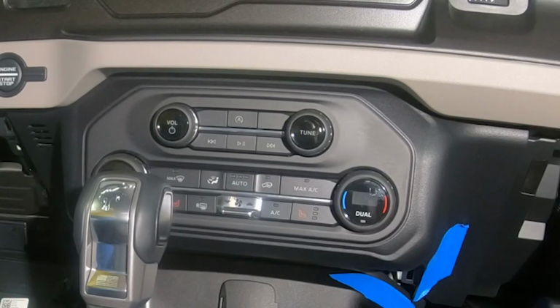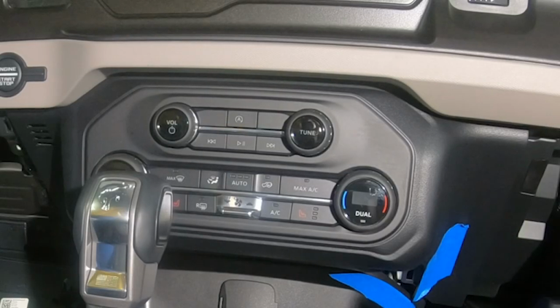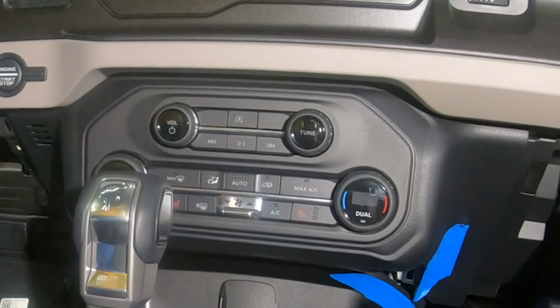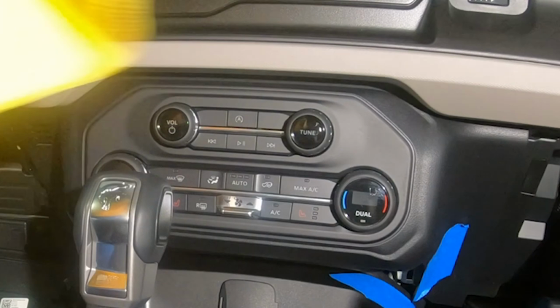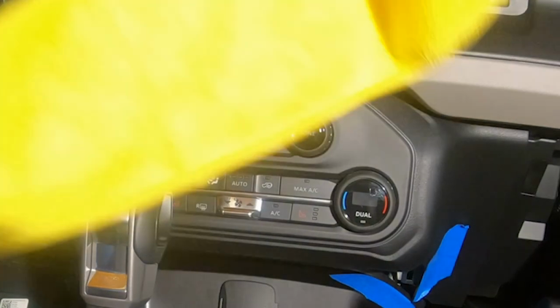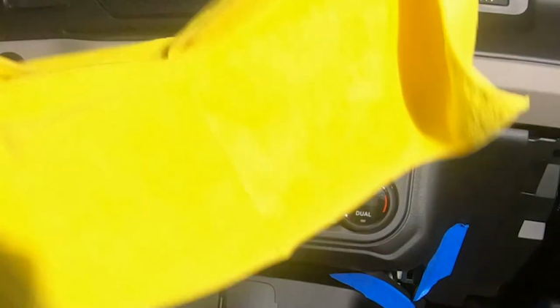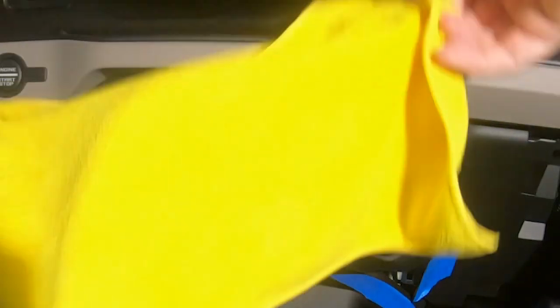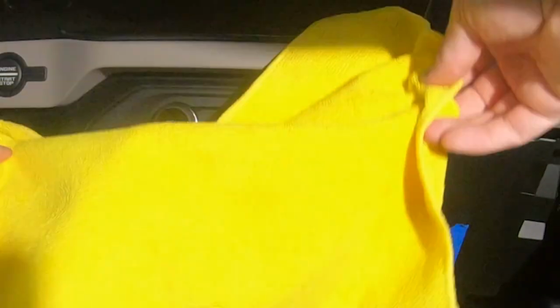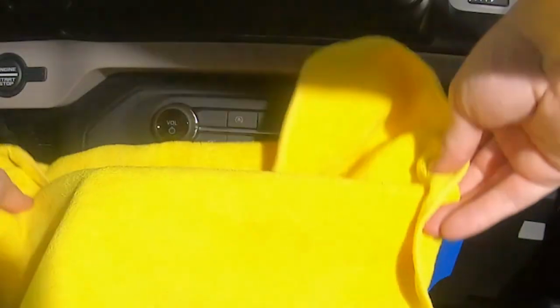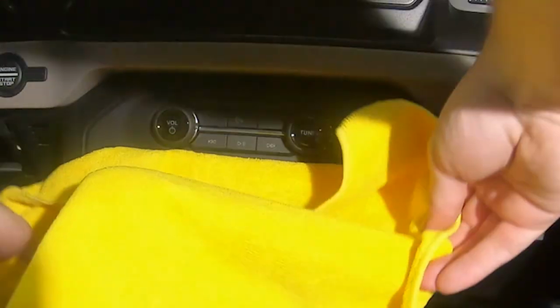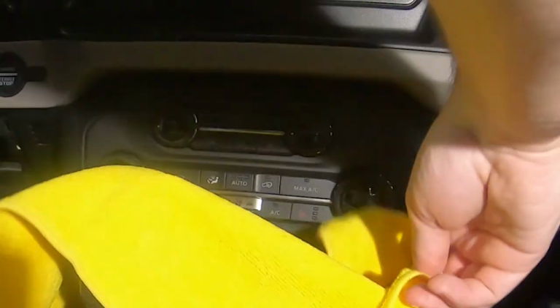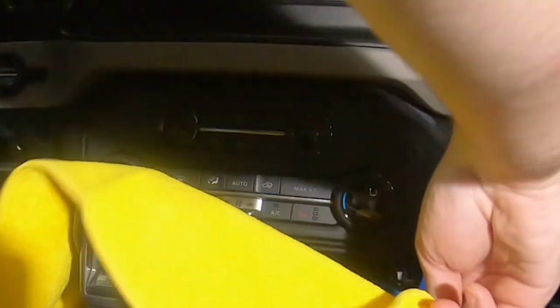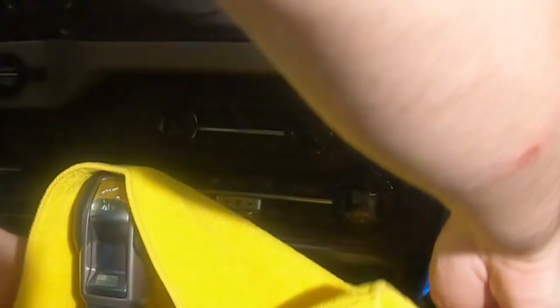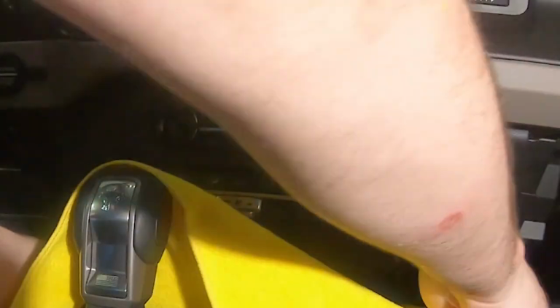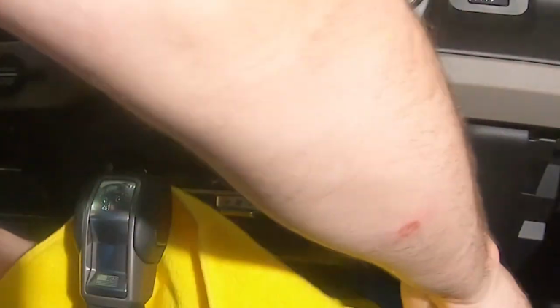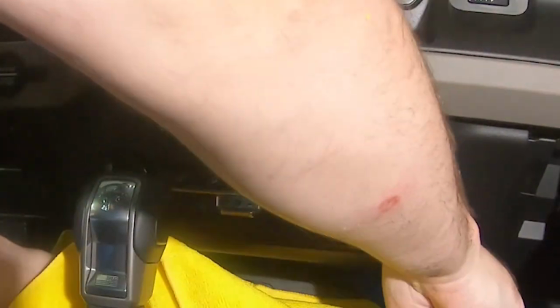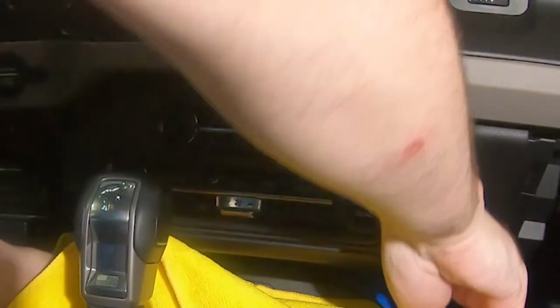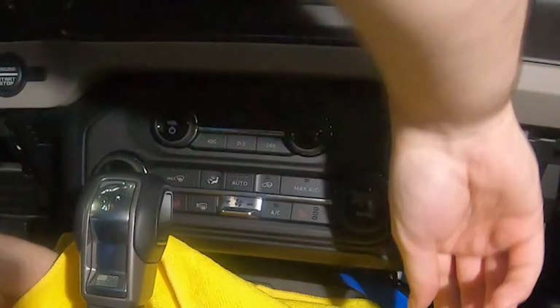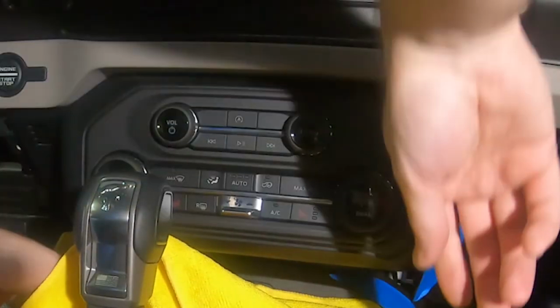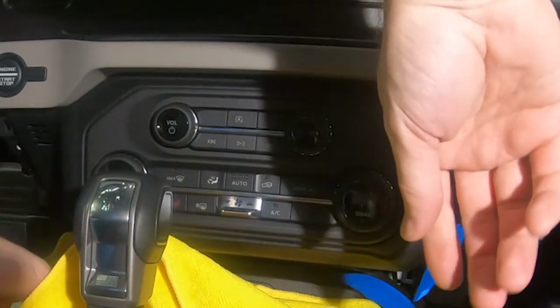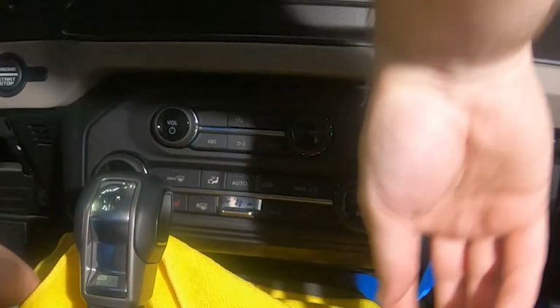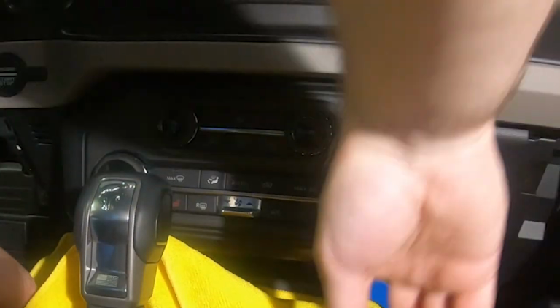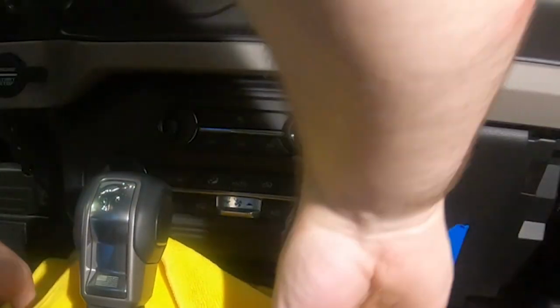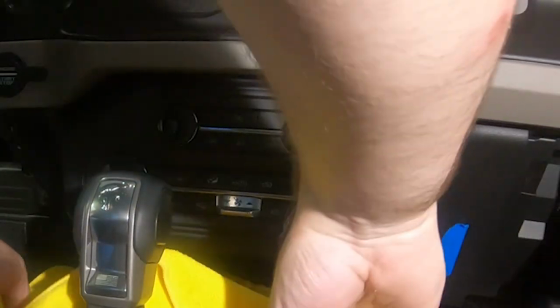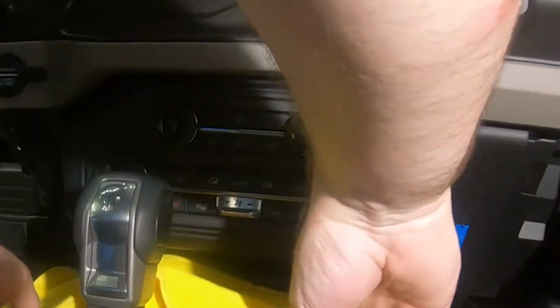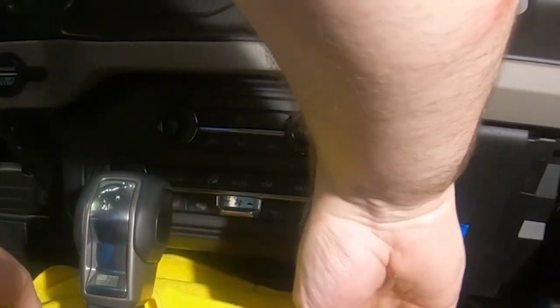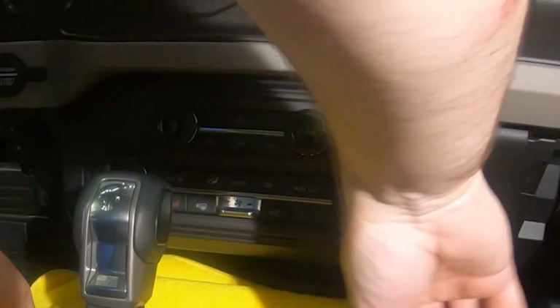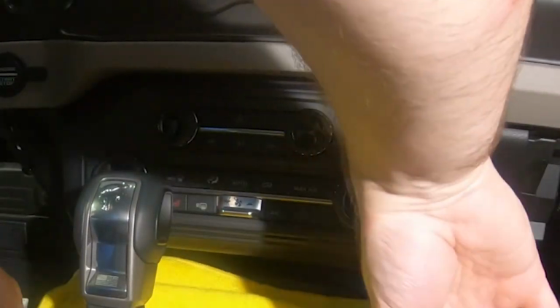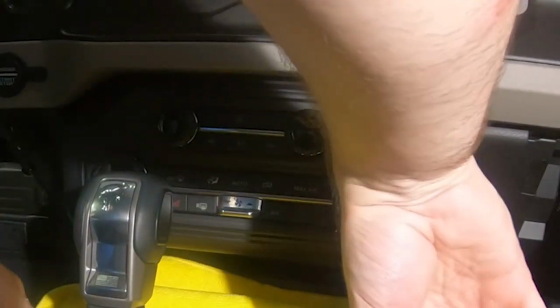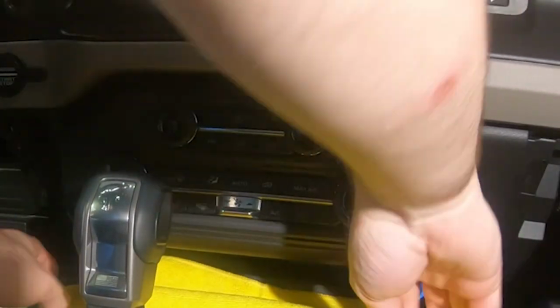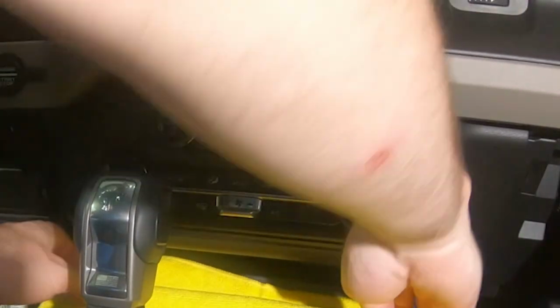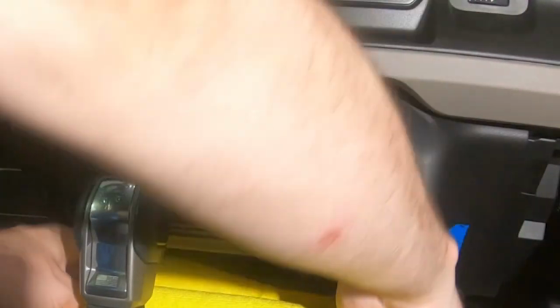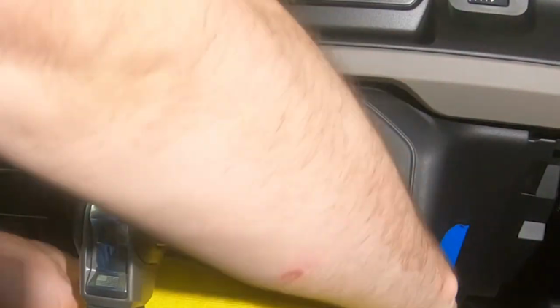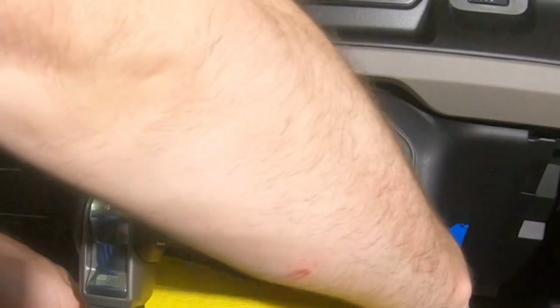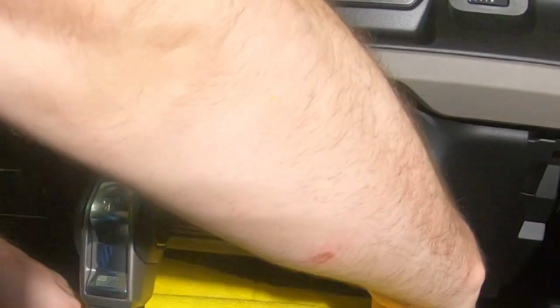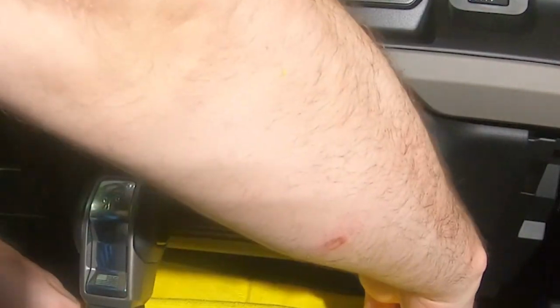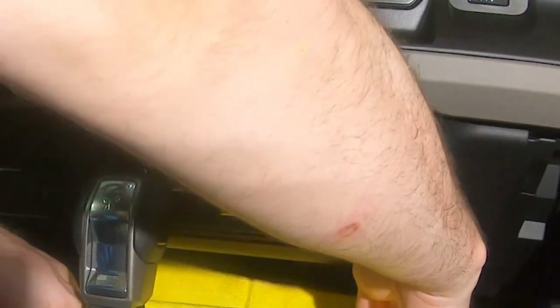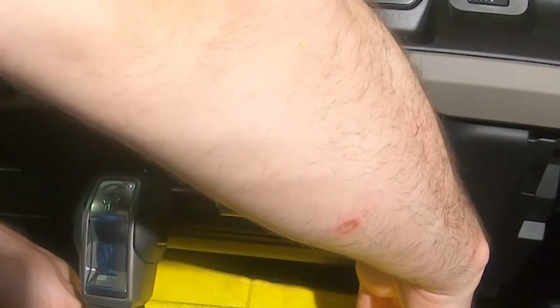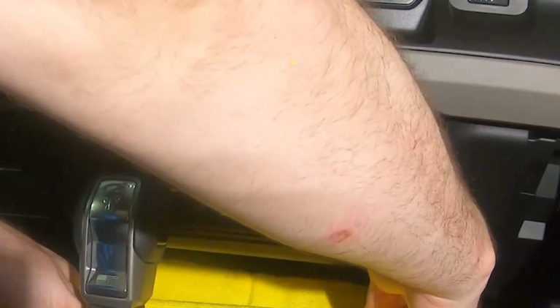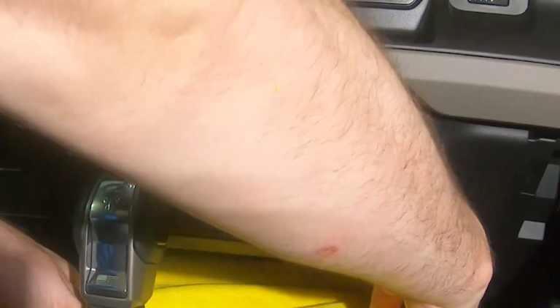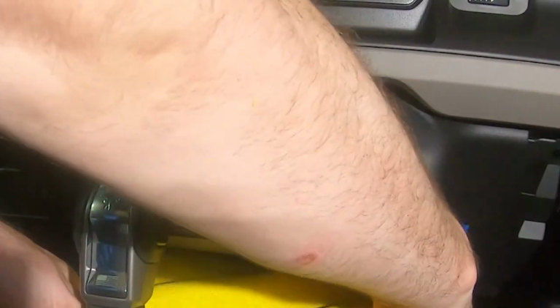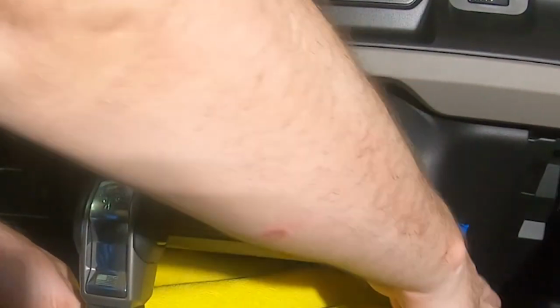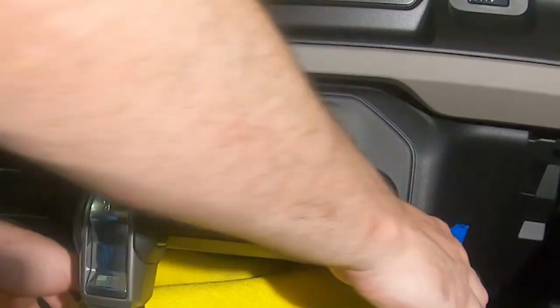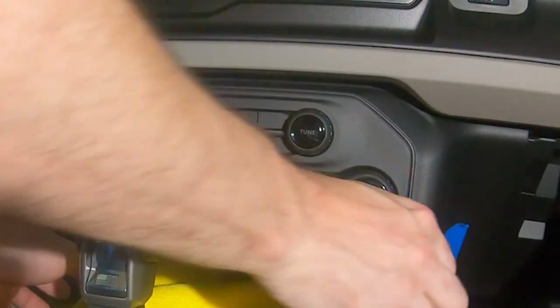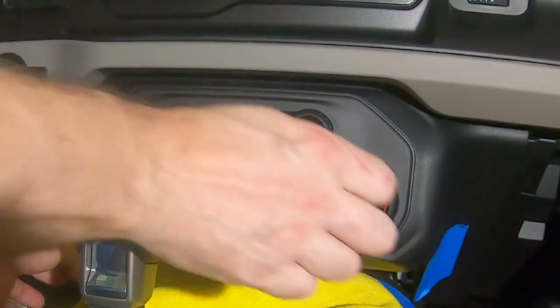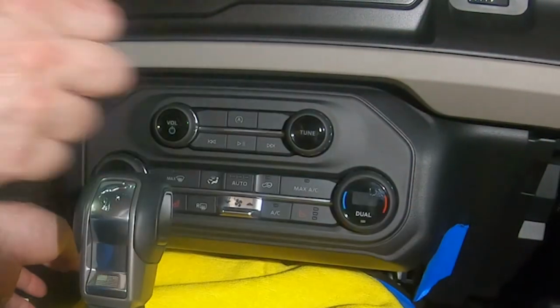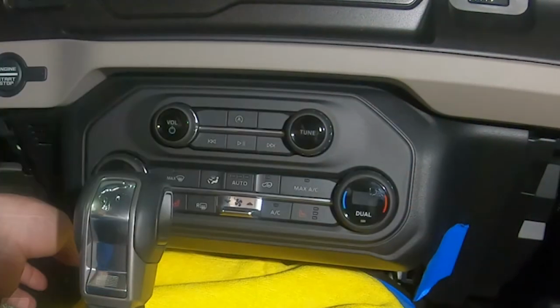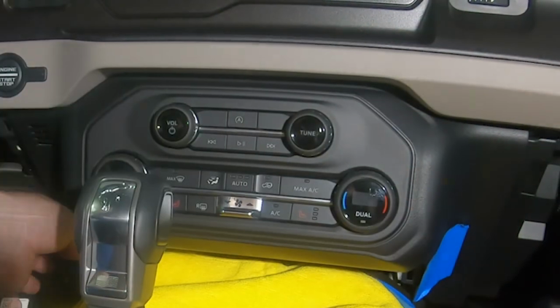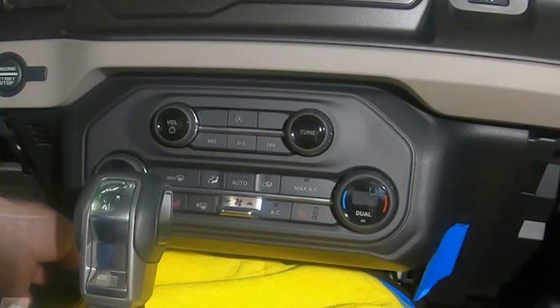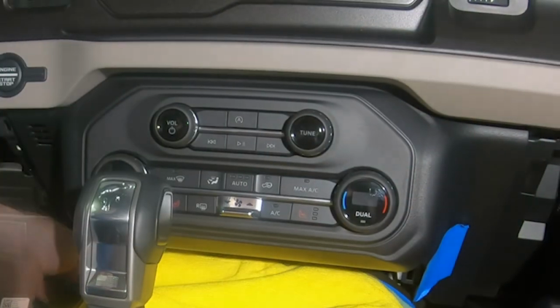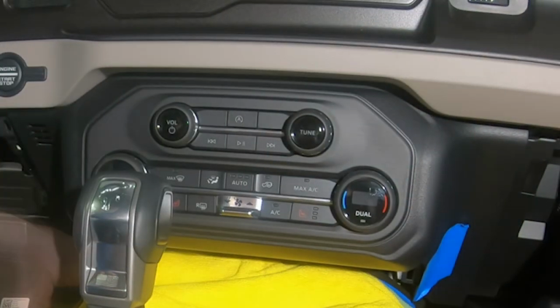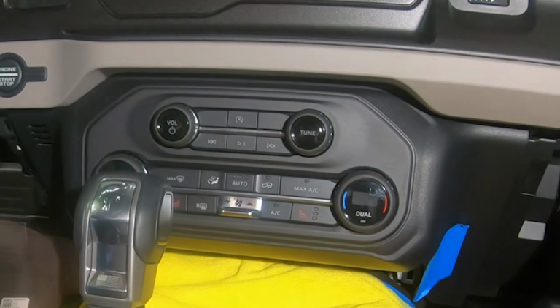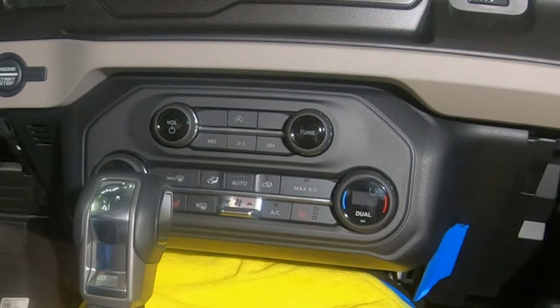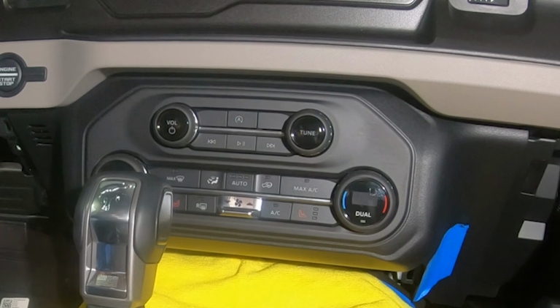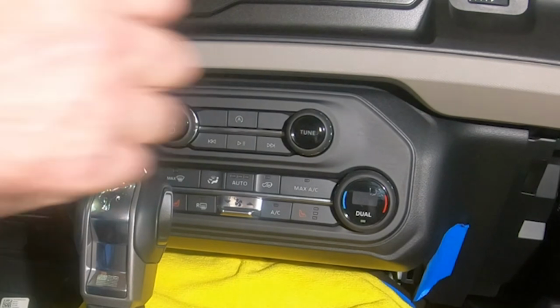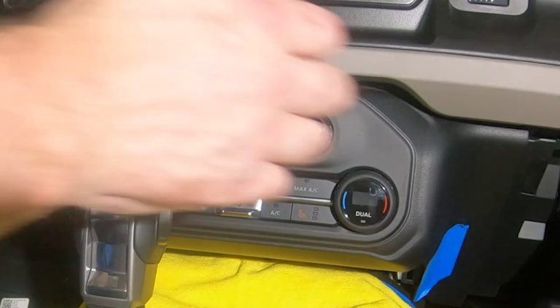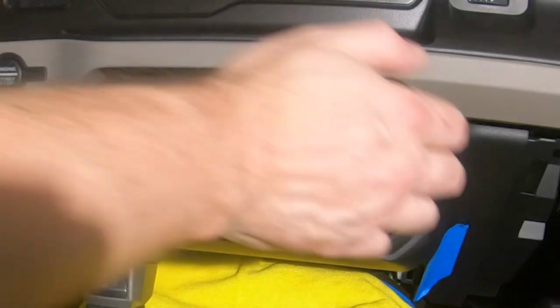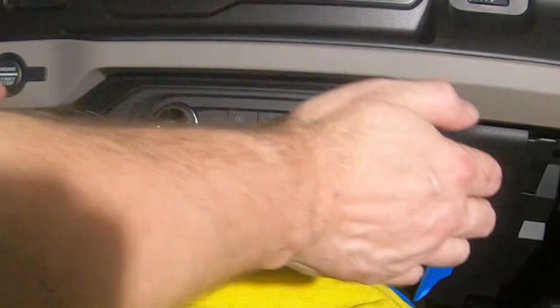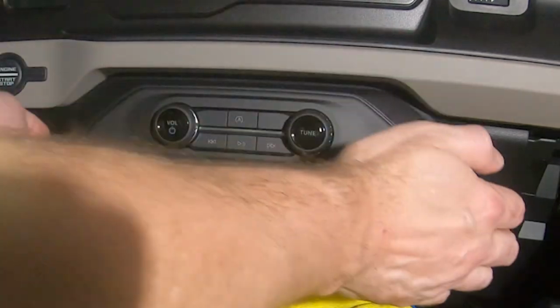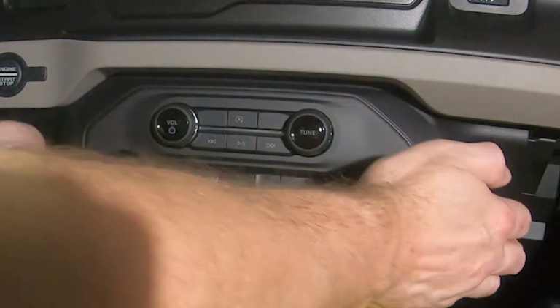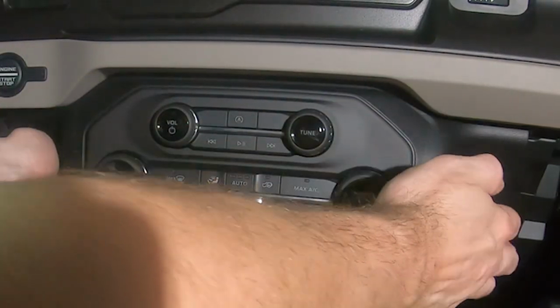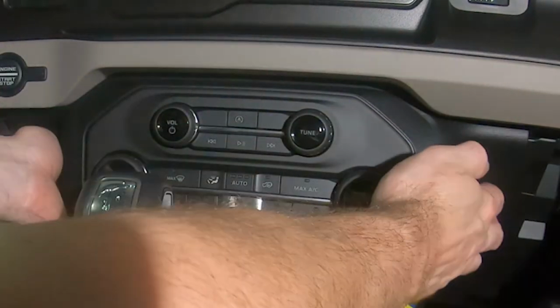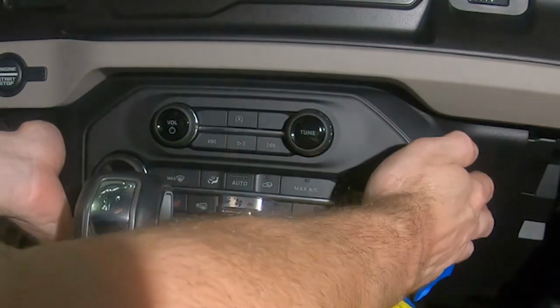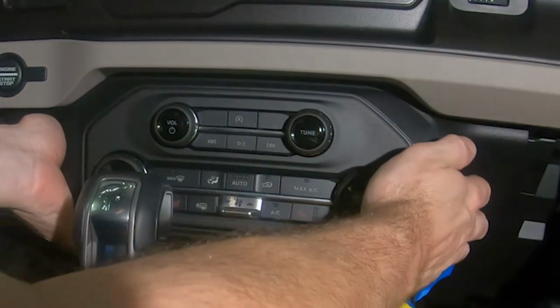Use a soft towel to protect the center console, then pull straight back on the HVAC panel to release the clips.